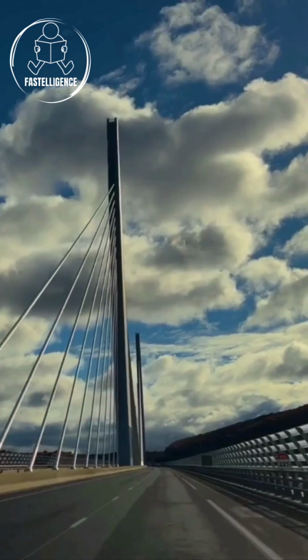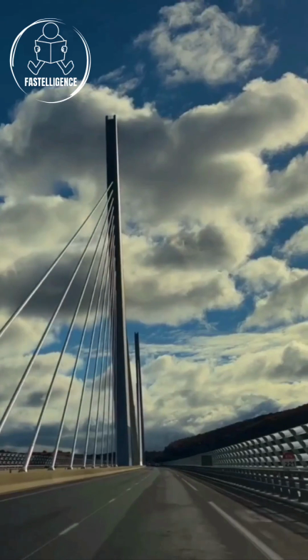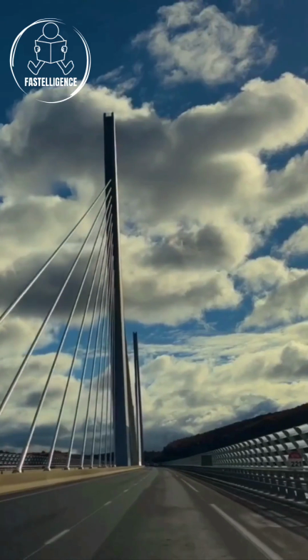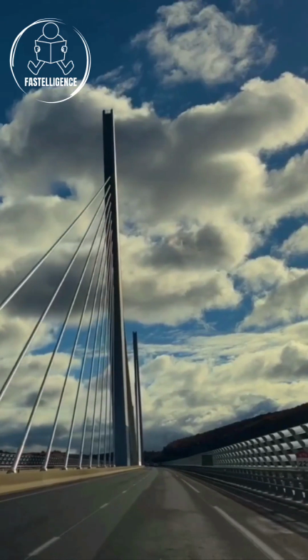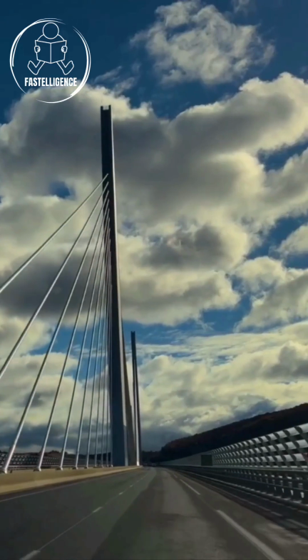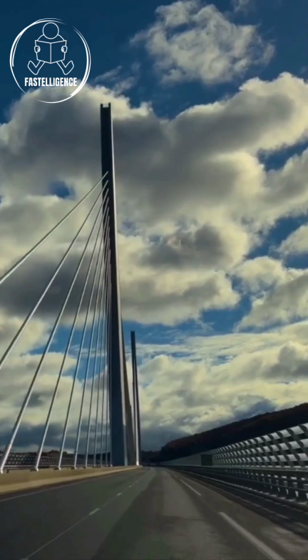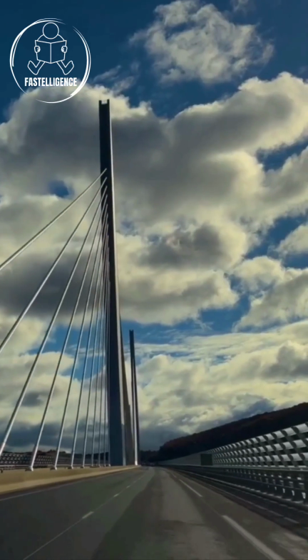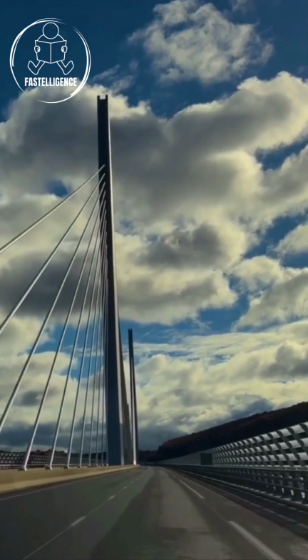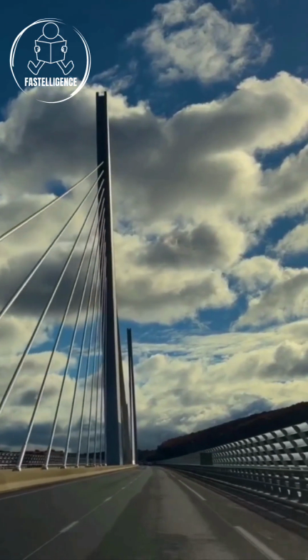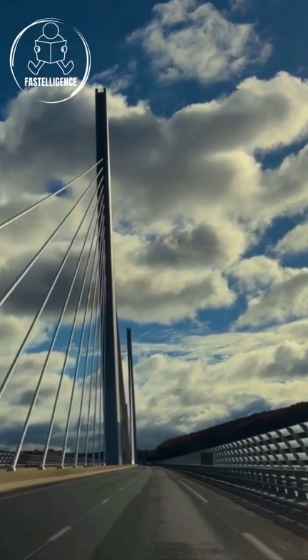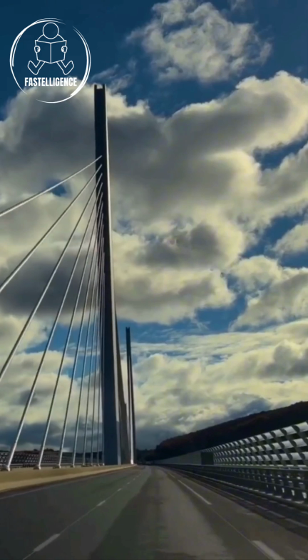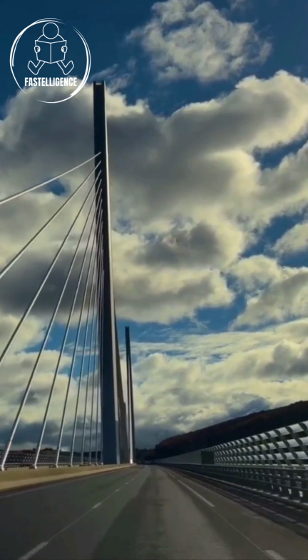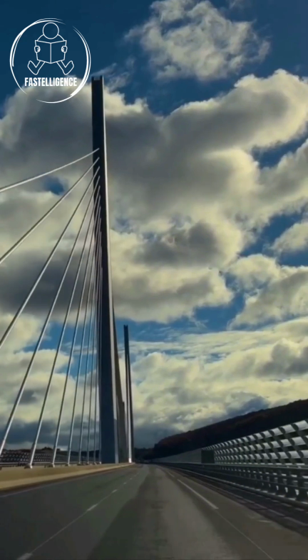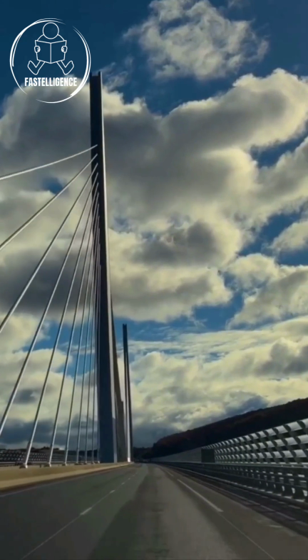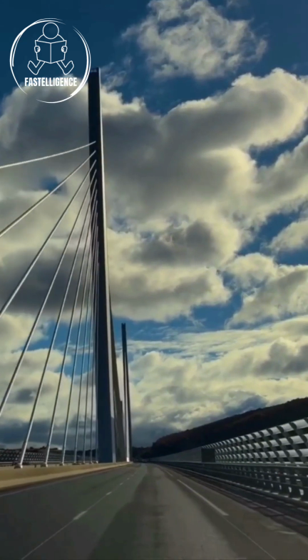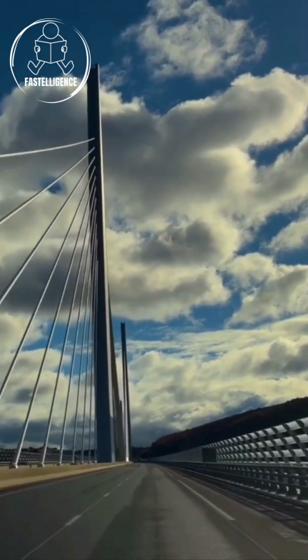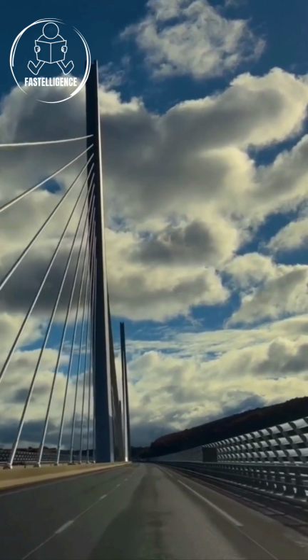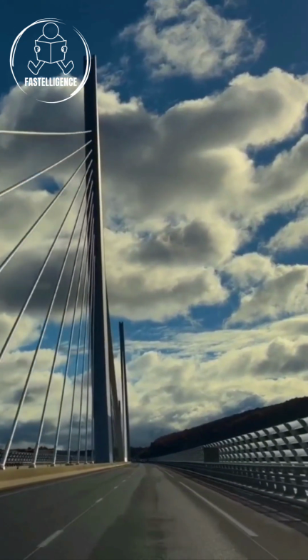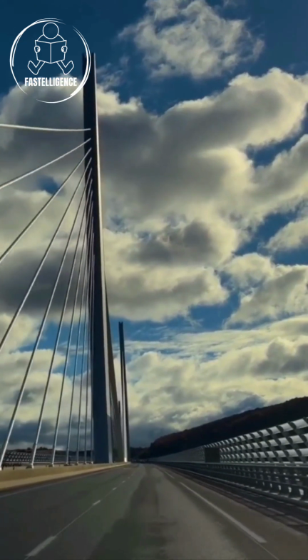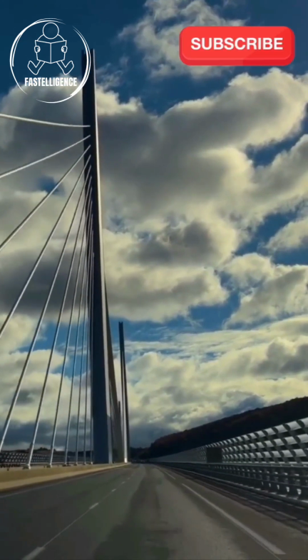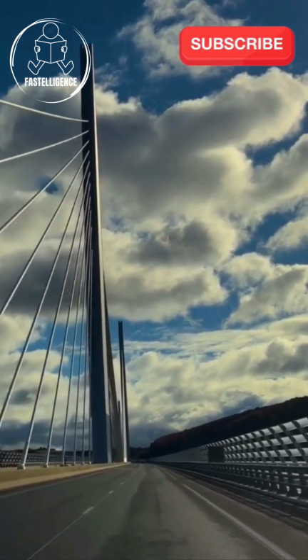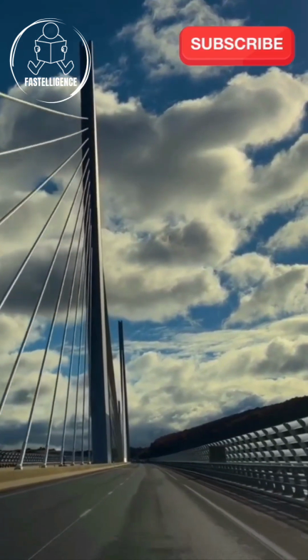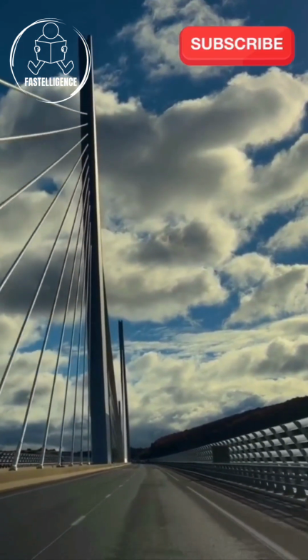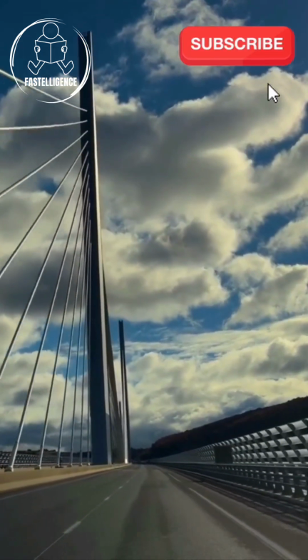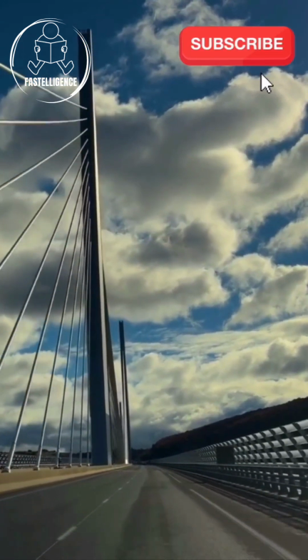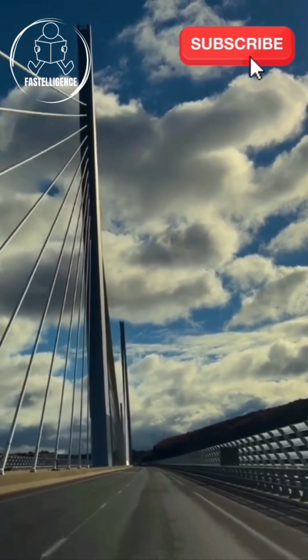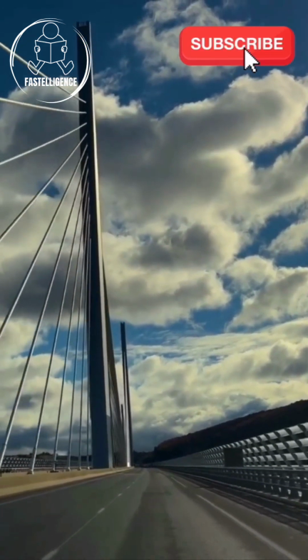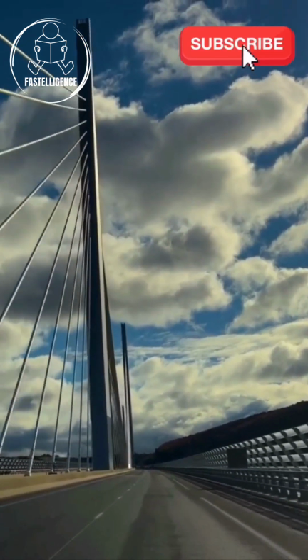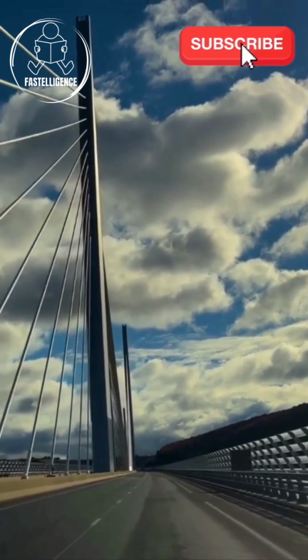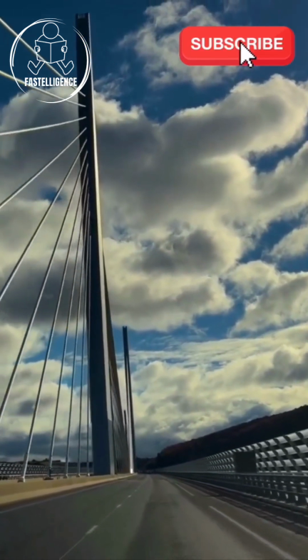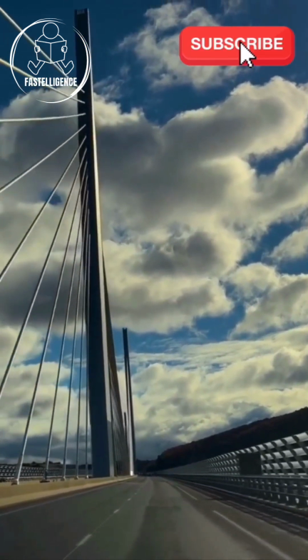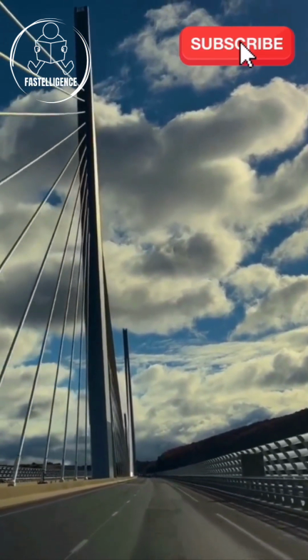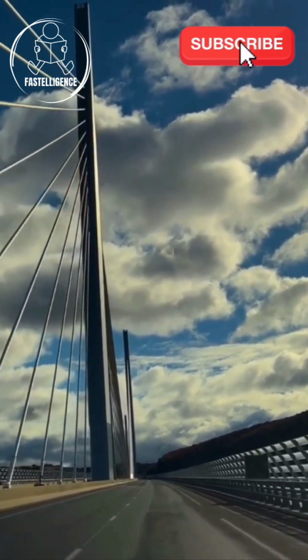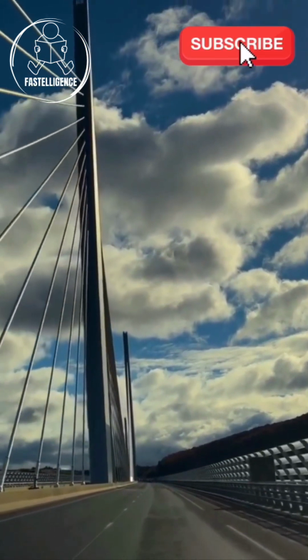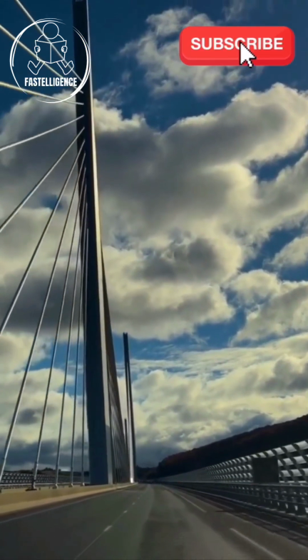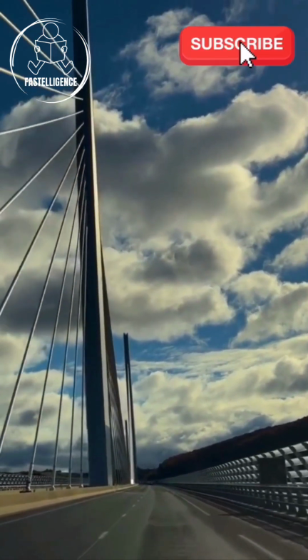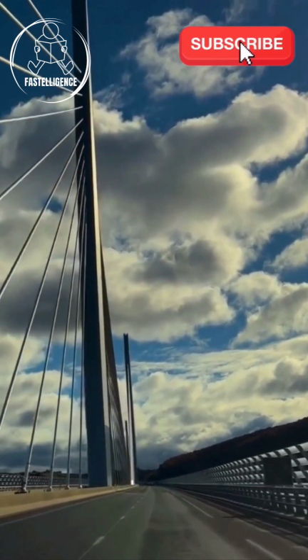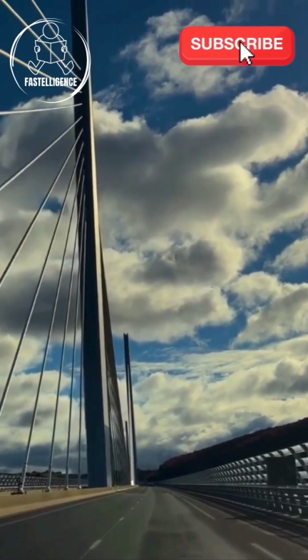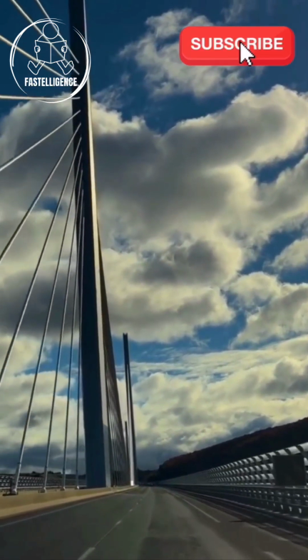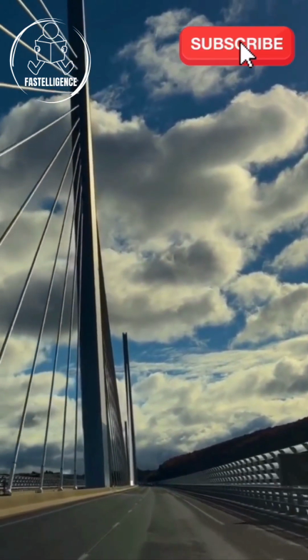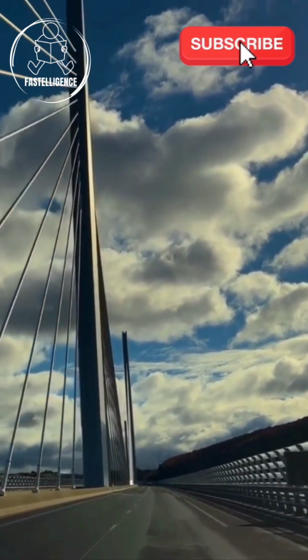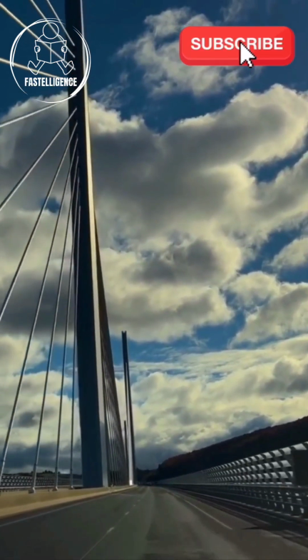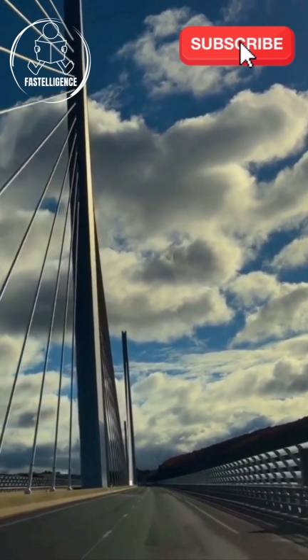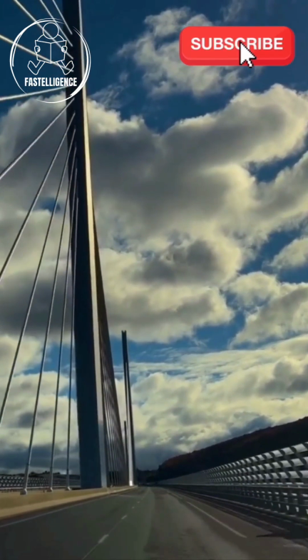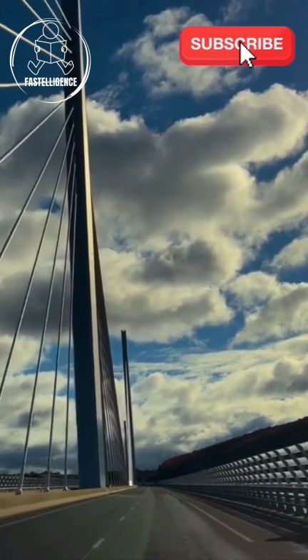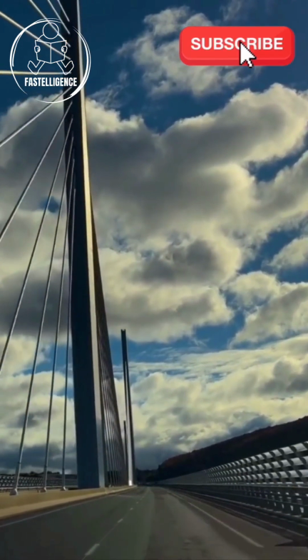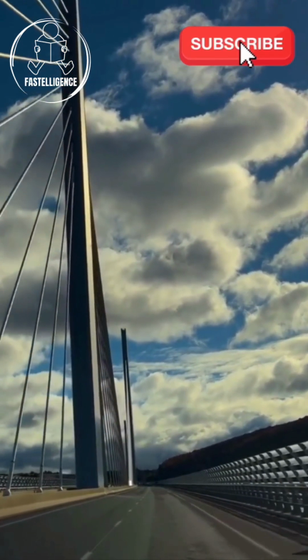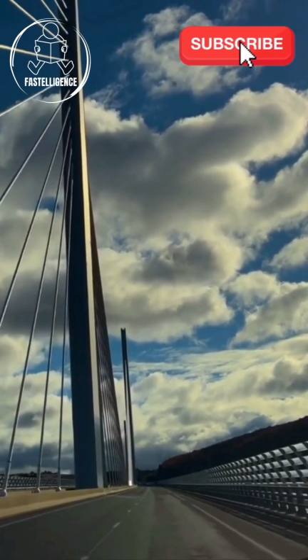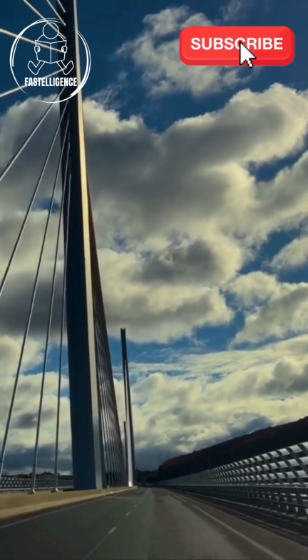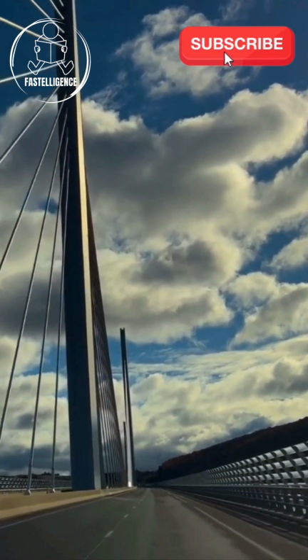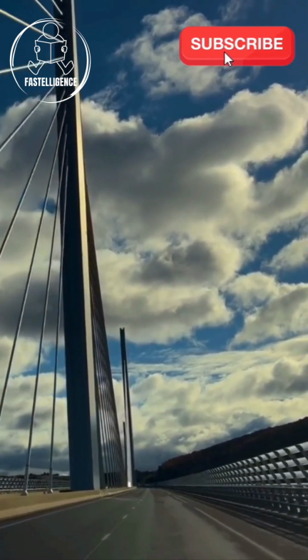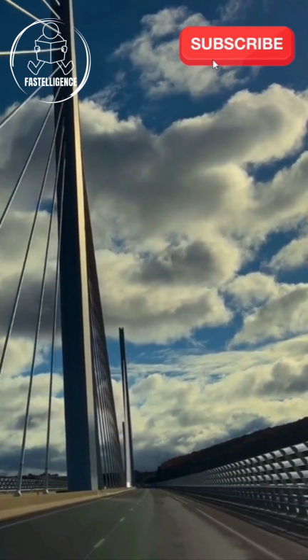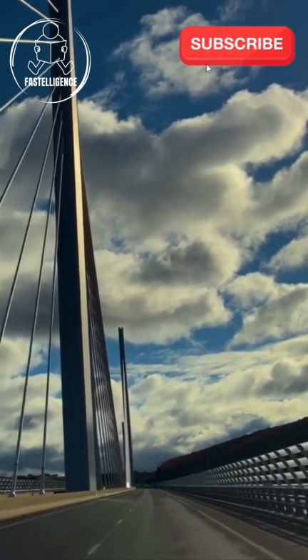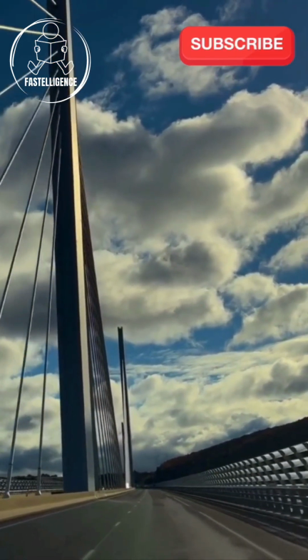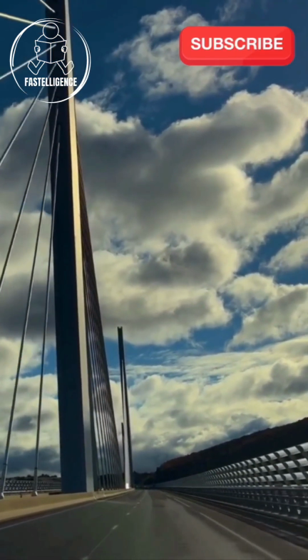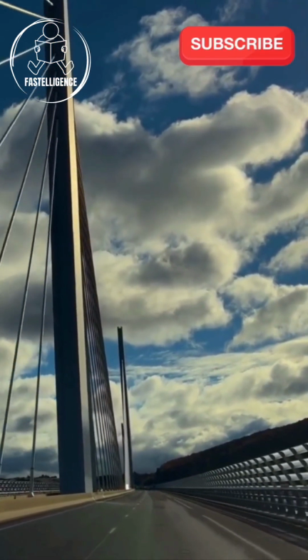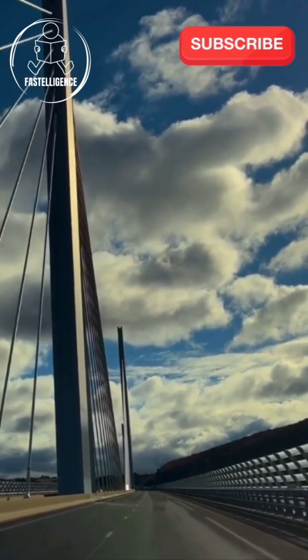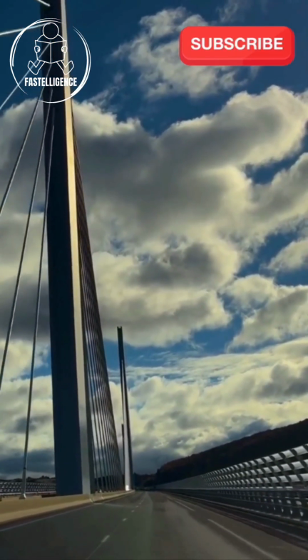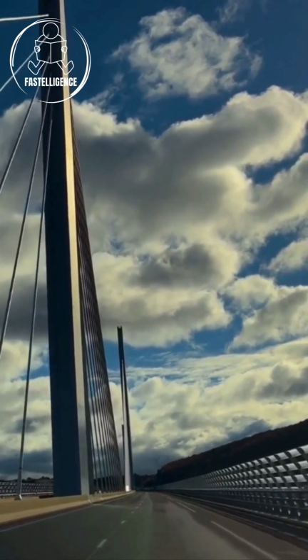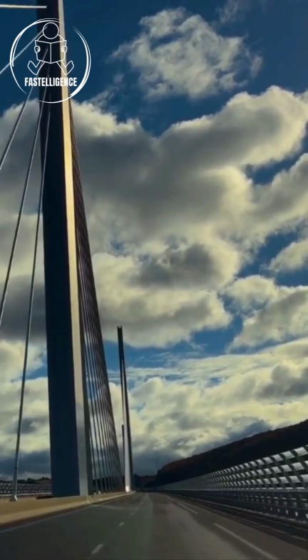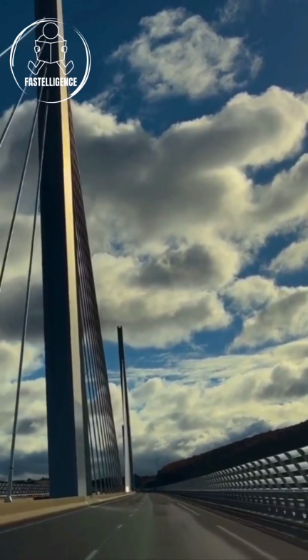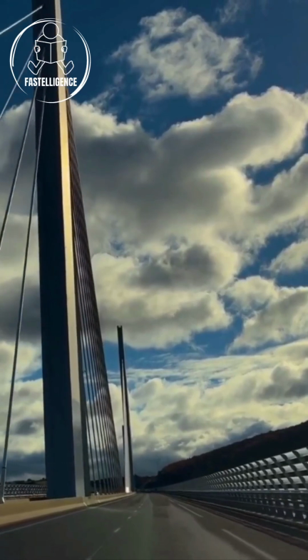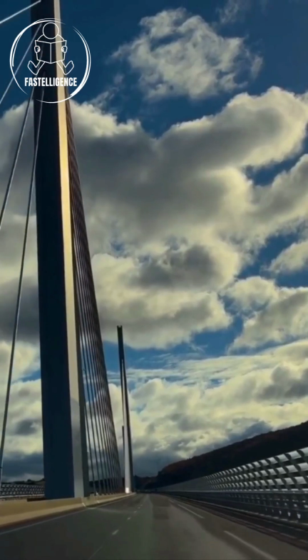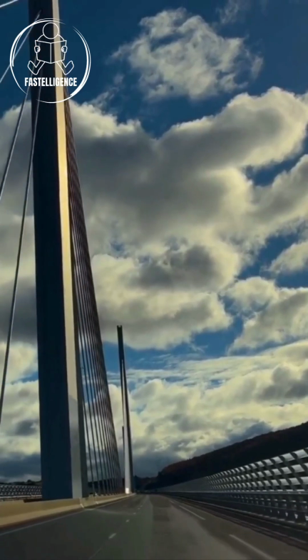If you want to know how this incredible structure was built over the Millau Valley, subscribe now — you don't want to miss this engineering marvel.